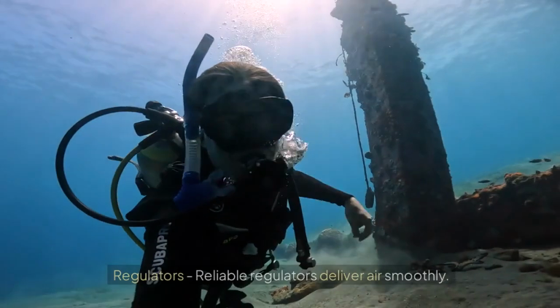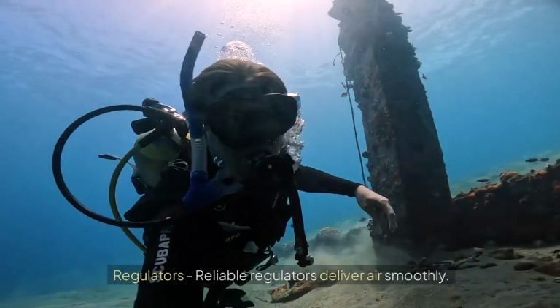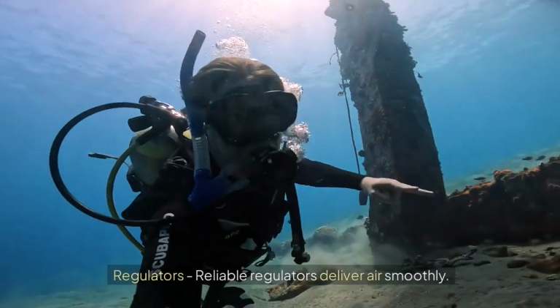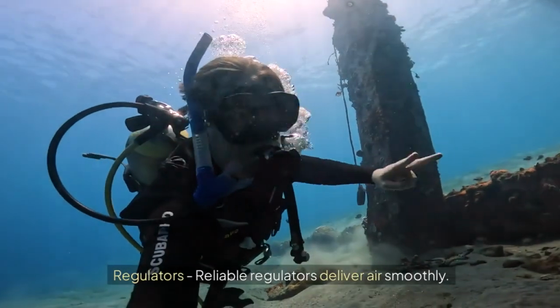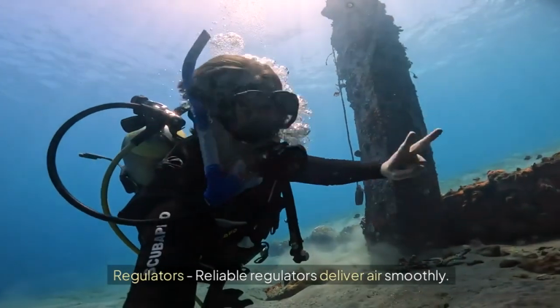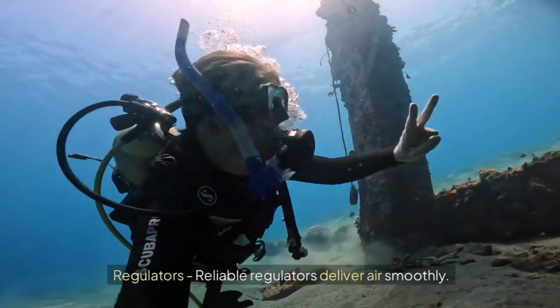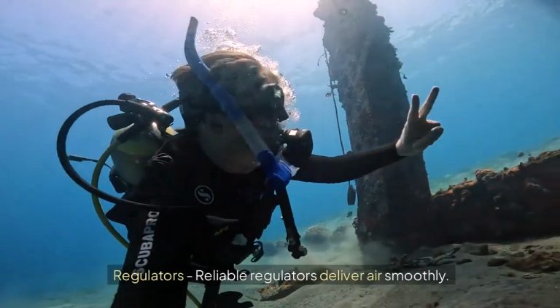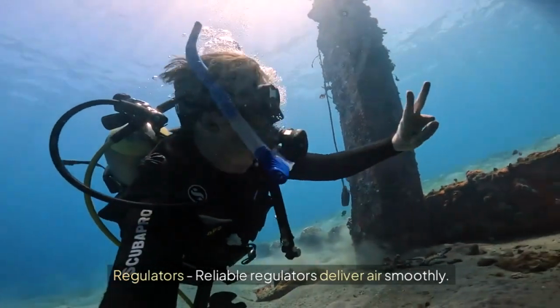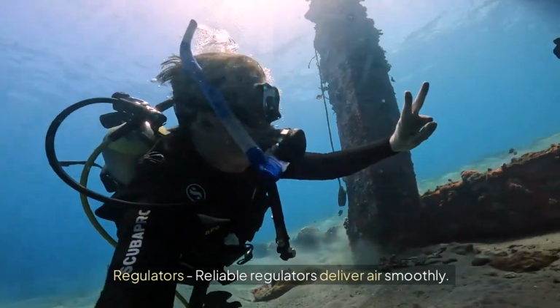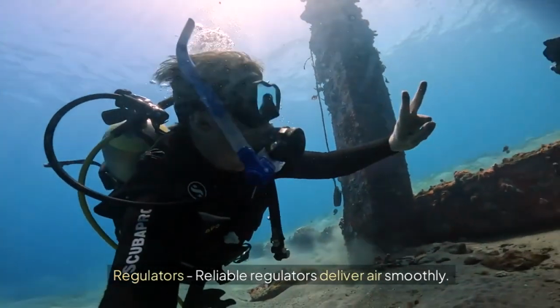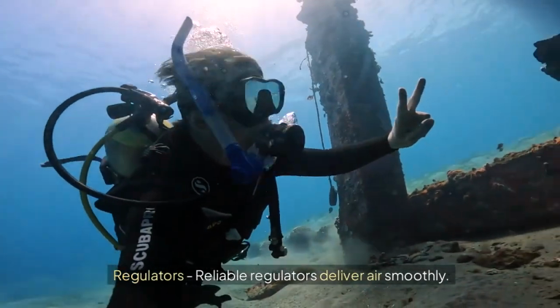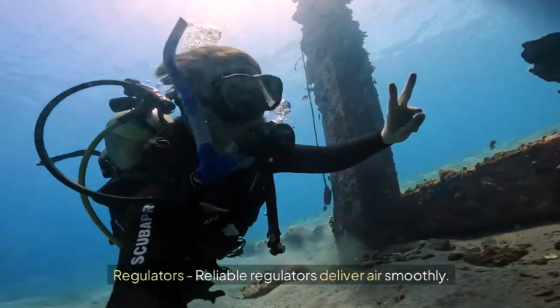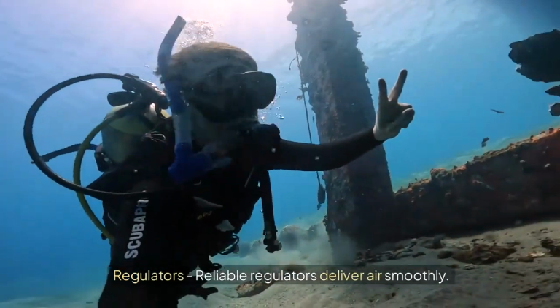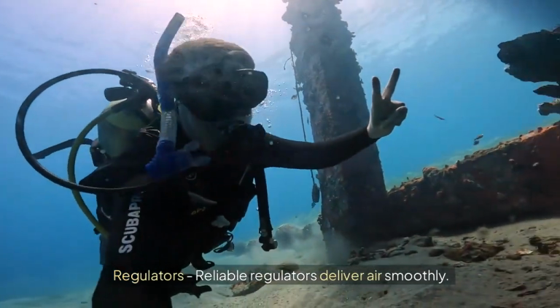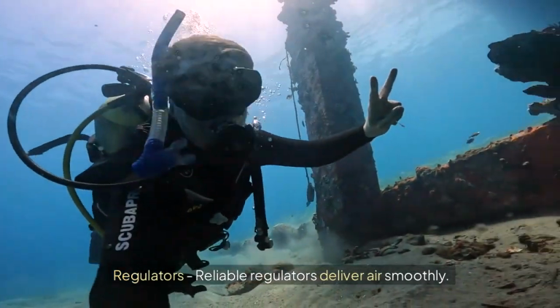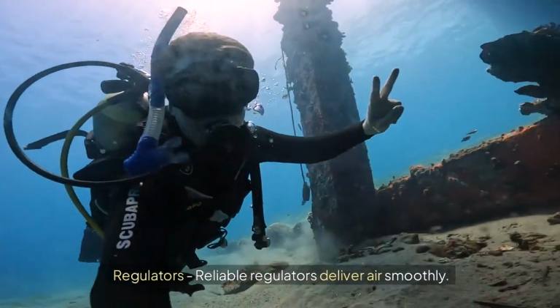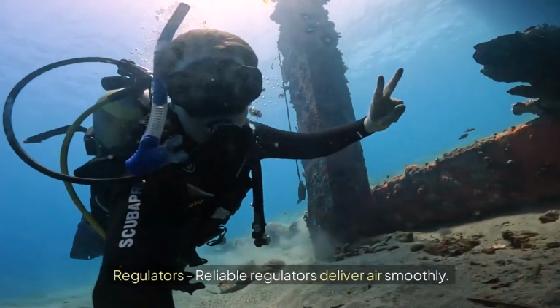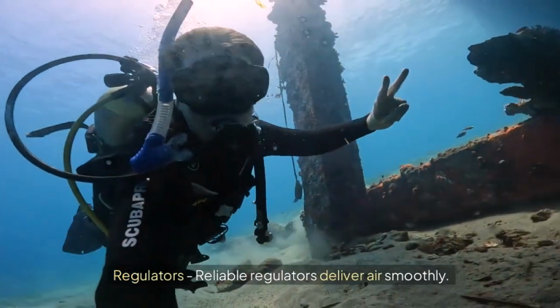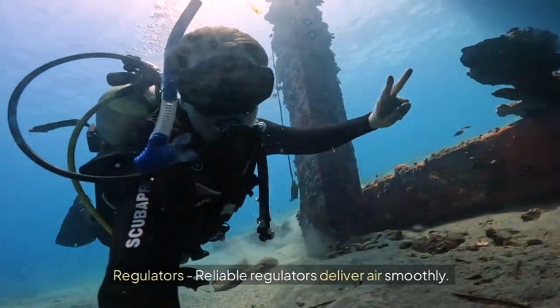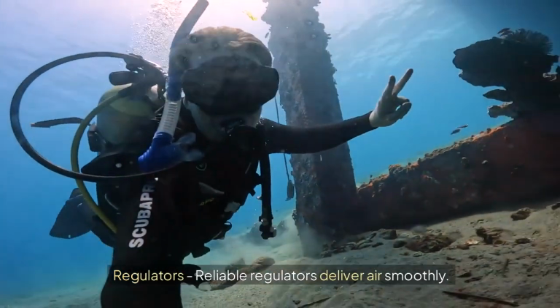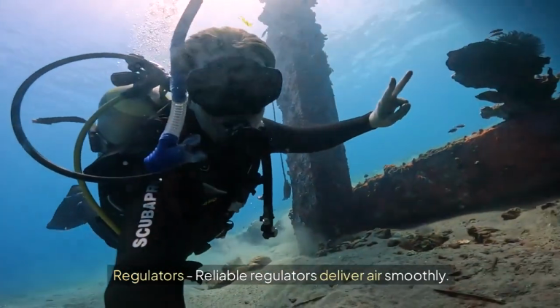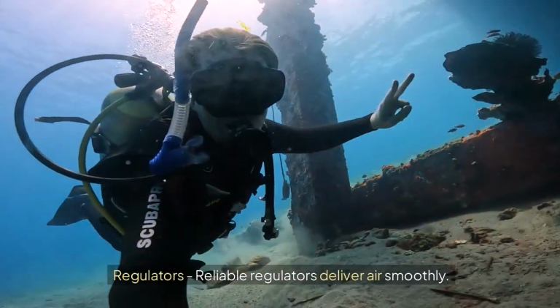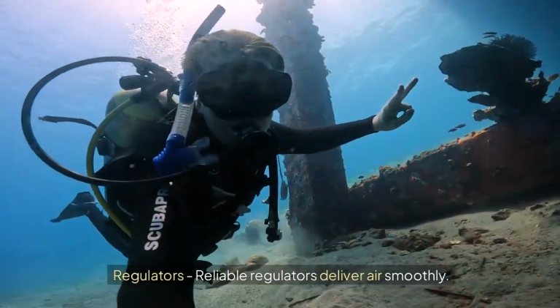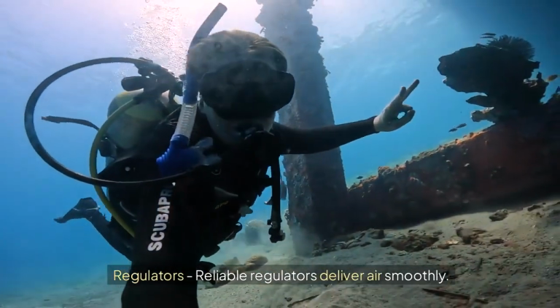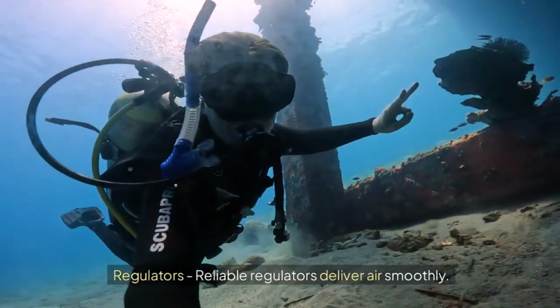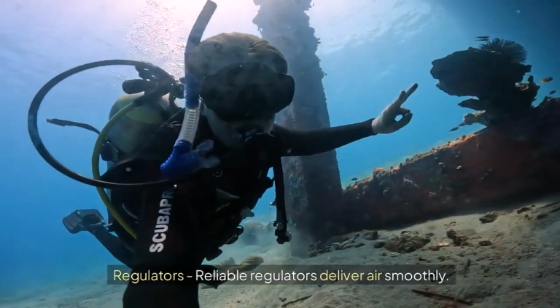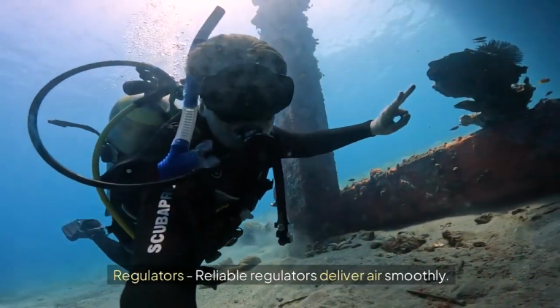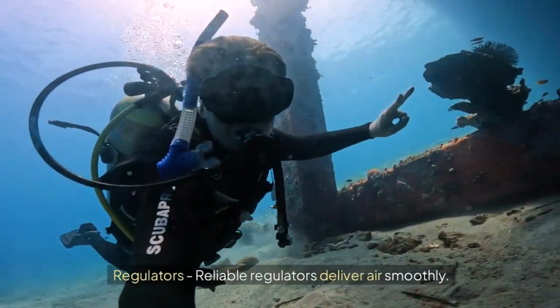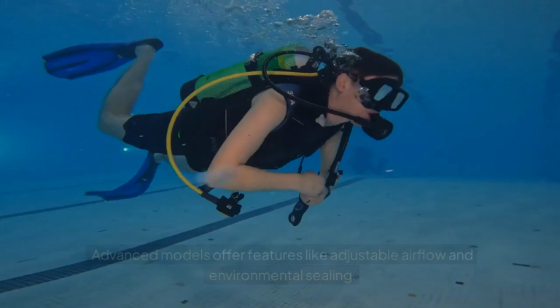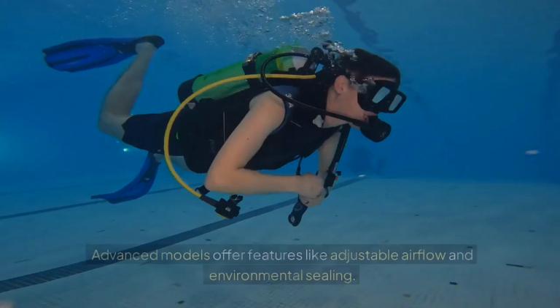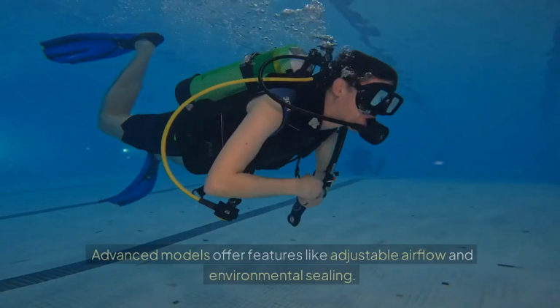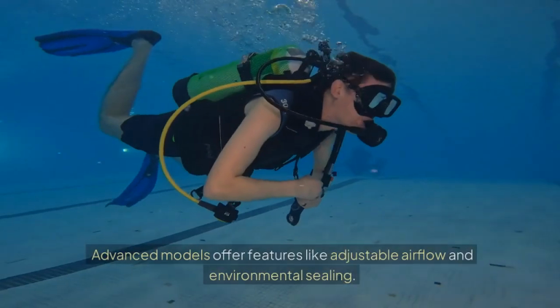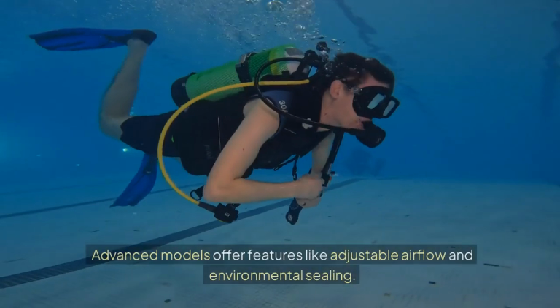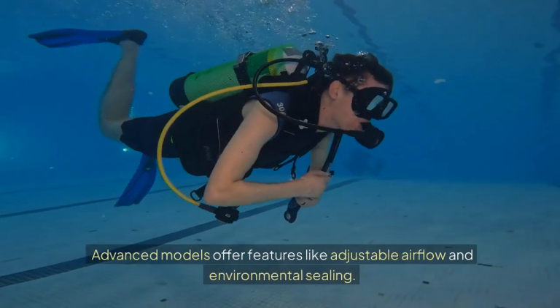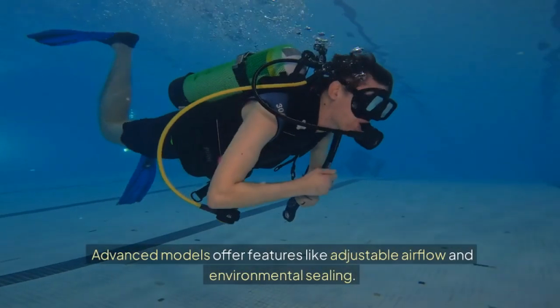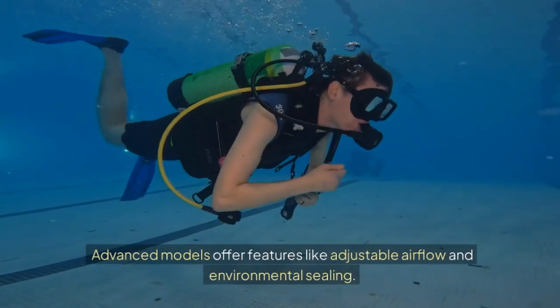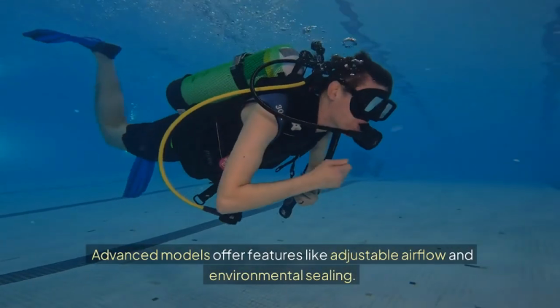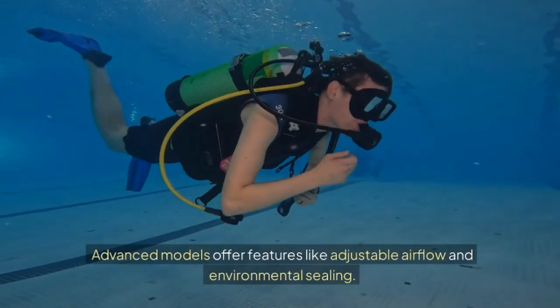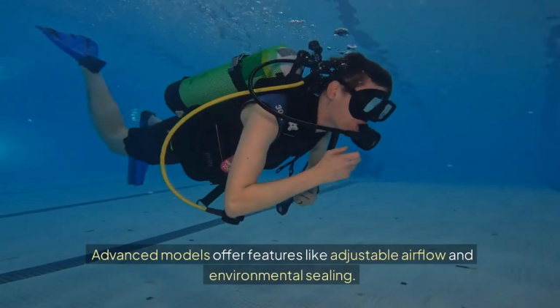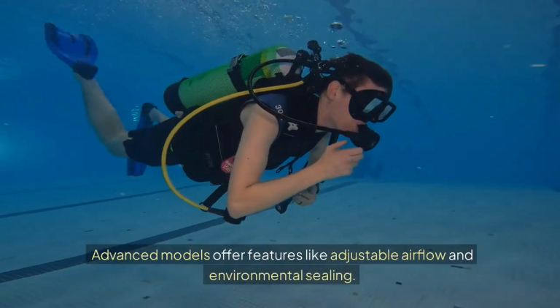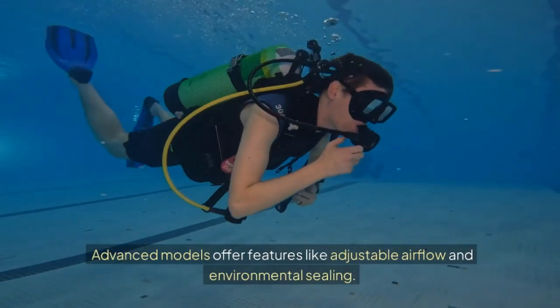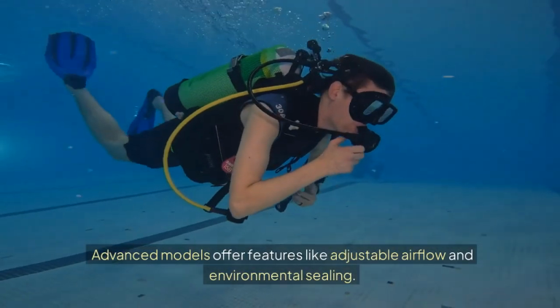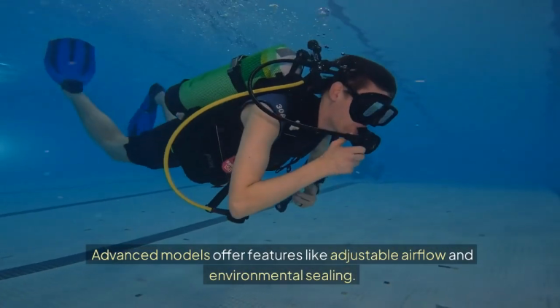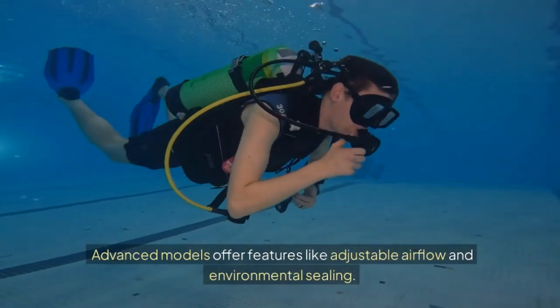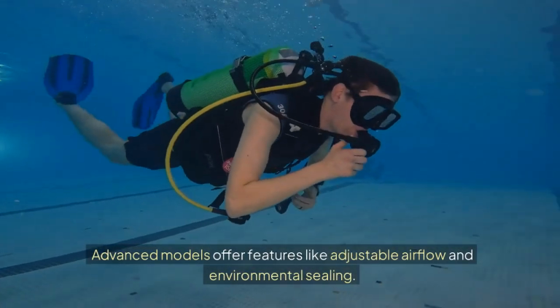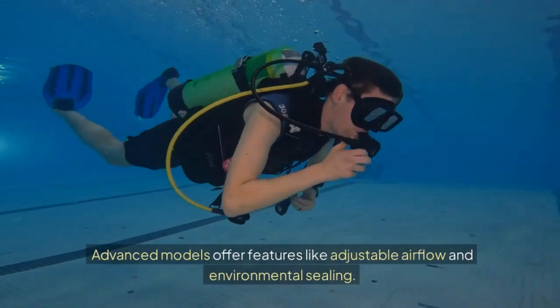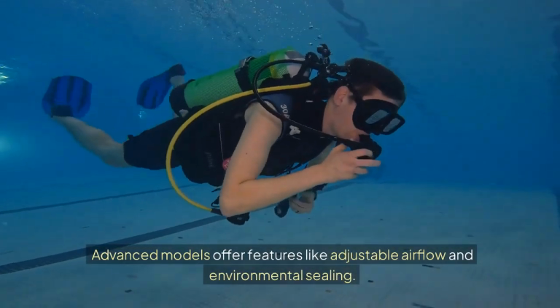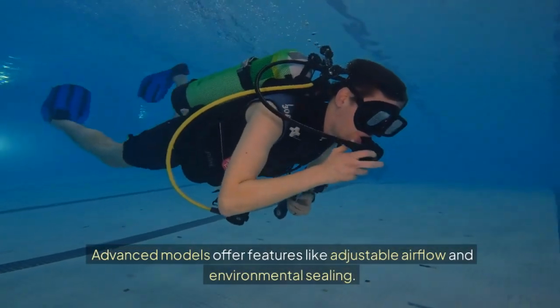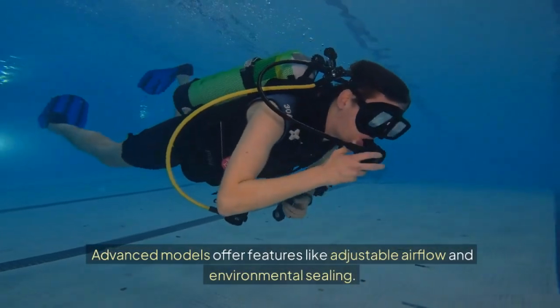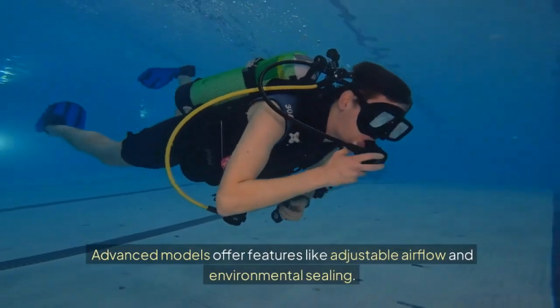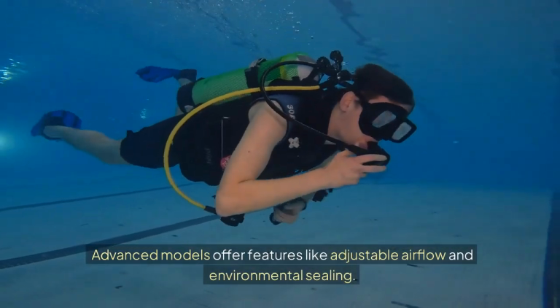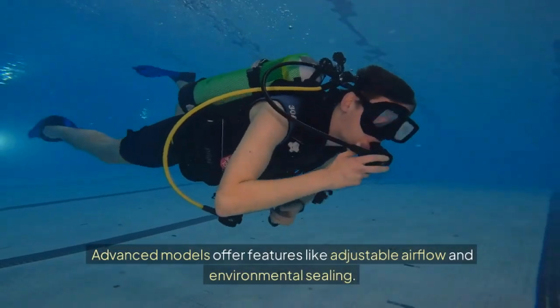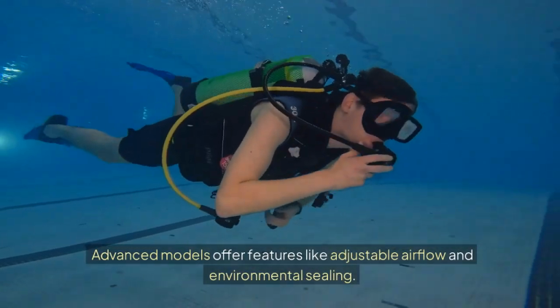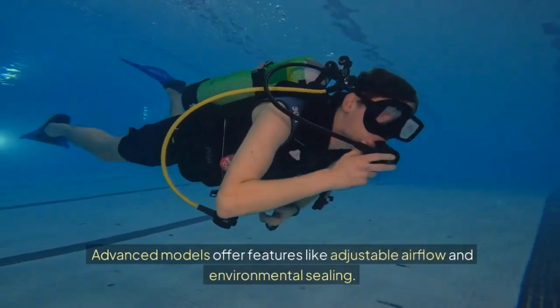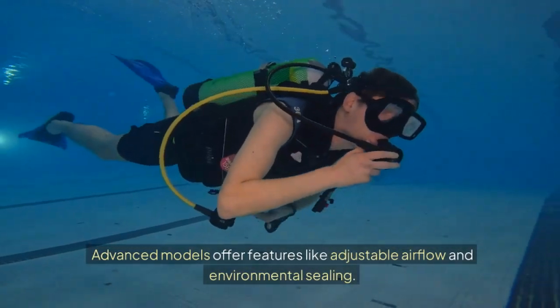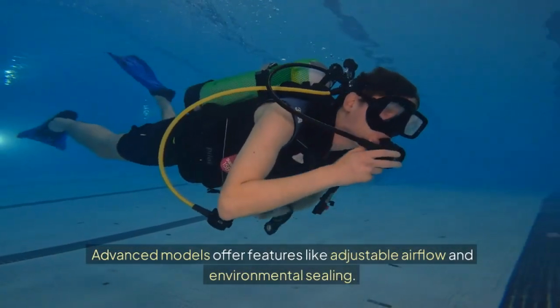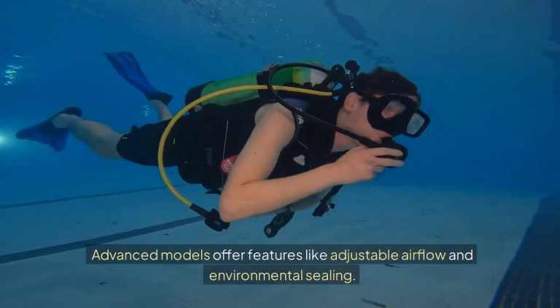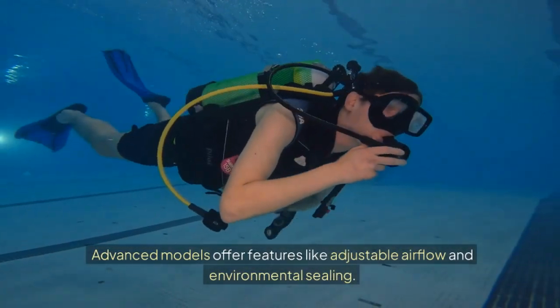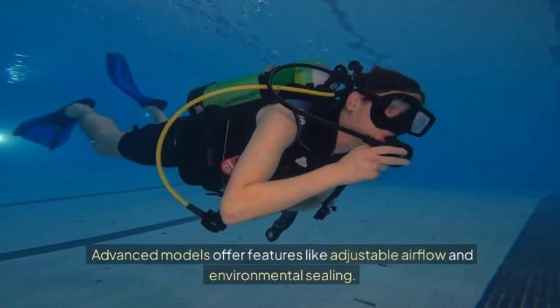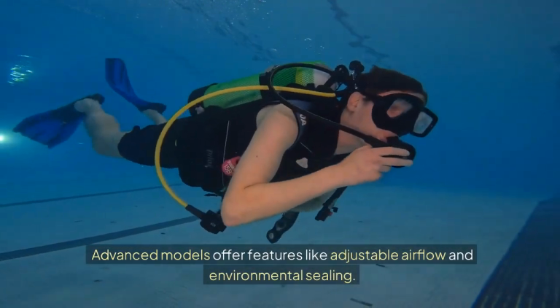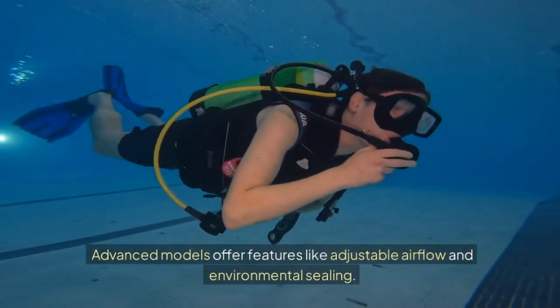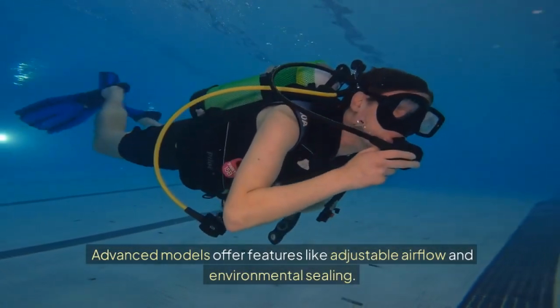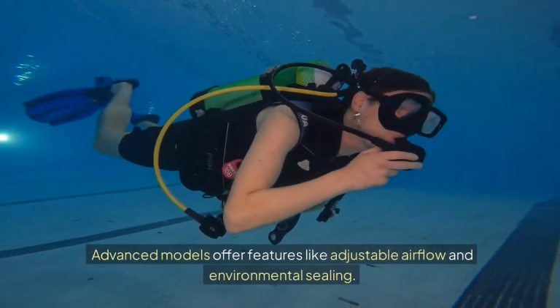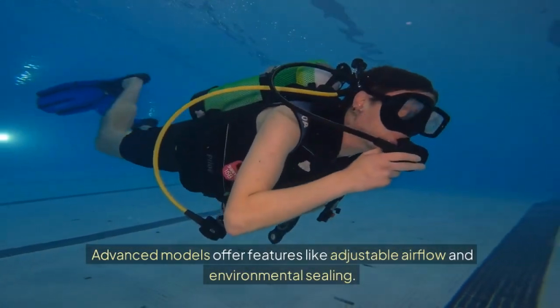Regulators: Reliable regulators deliver air smoothly. Advanced models offer features like adjustable airflow and environmental sealing.